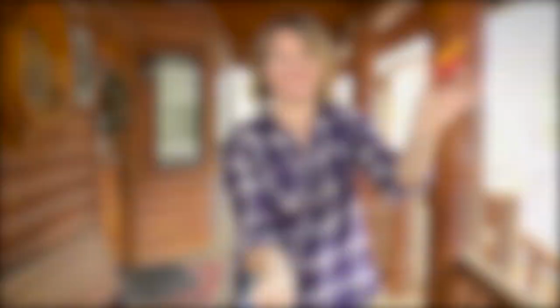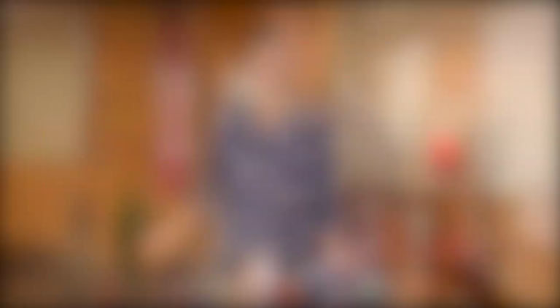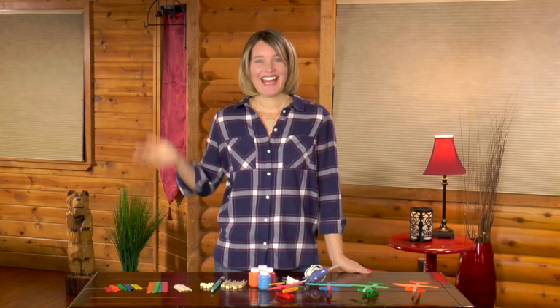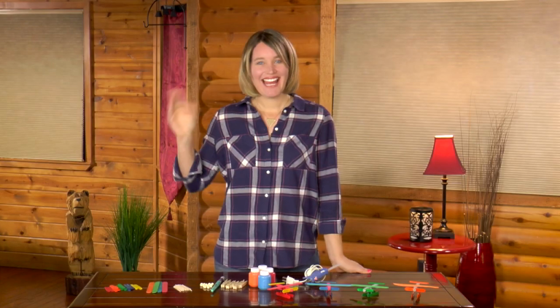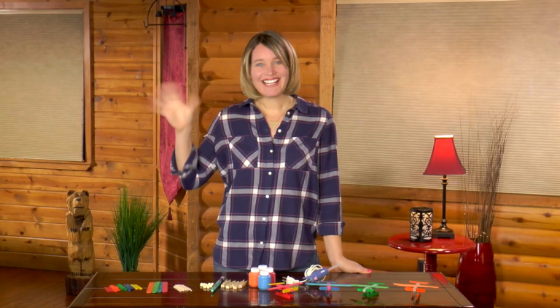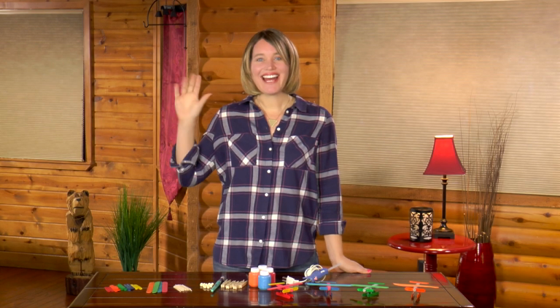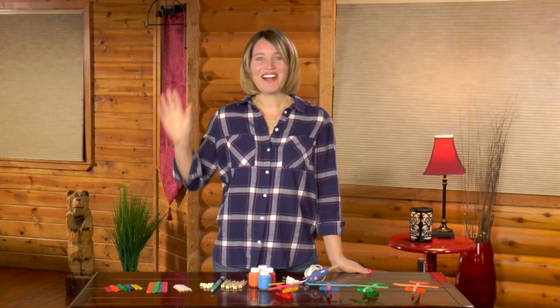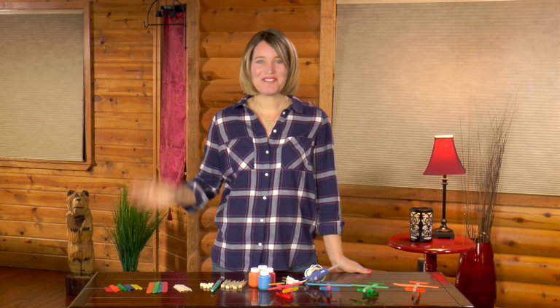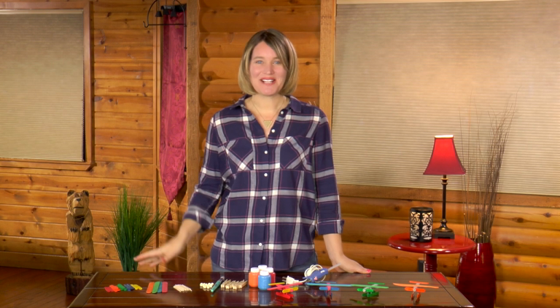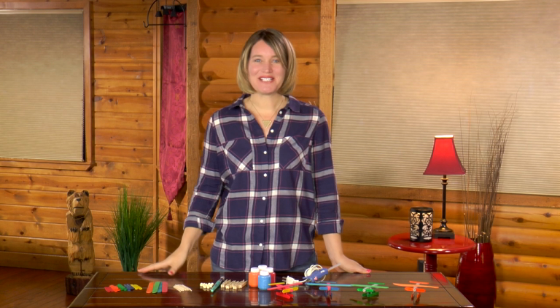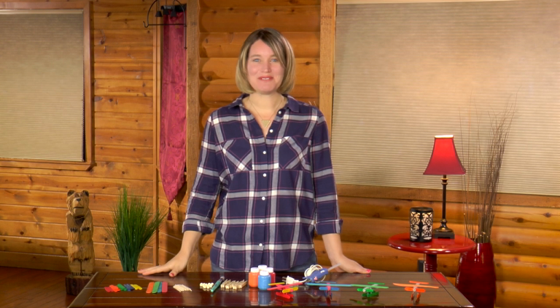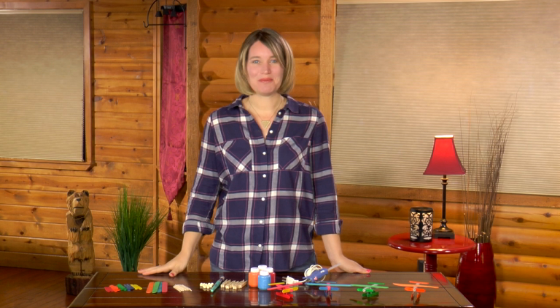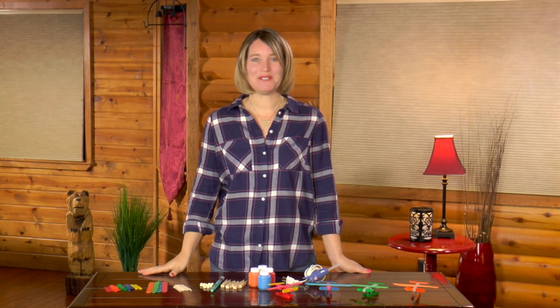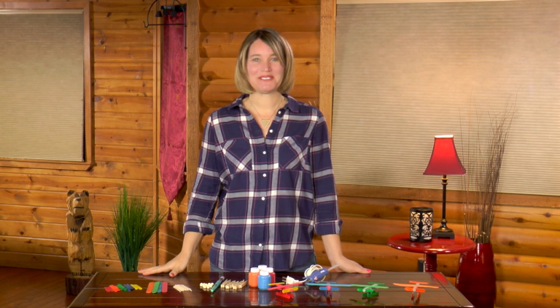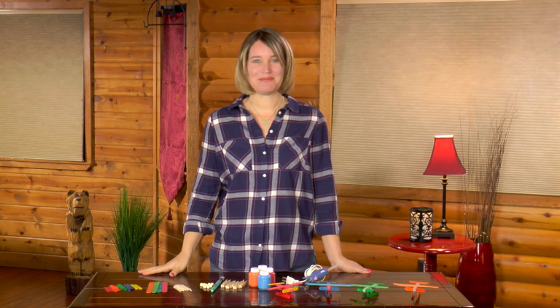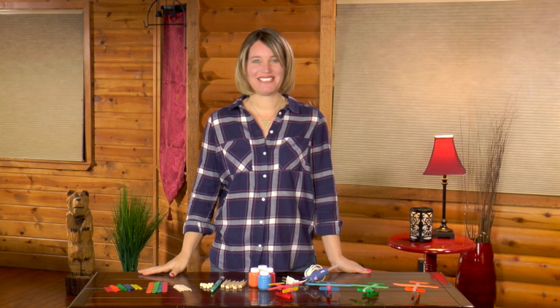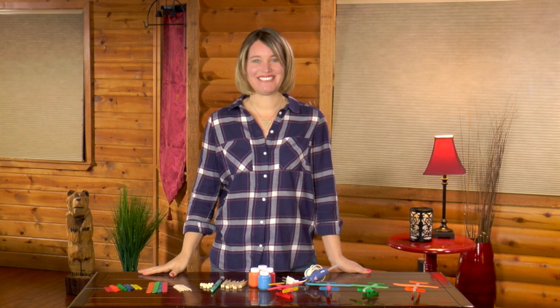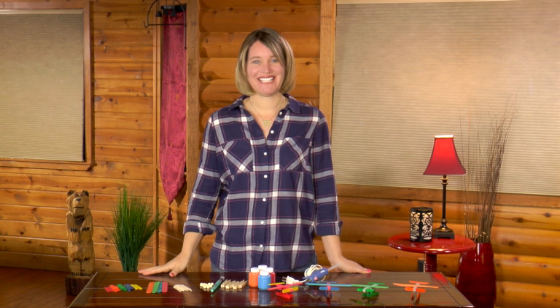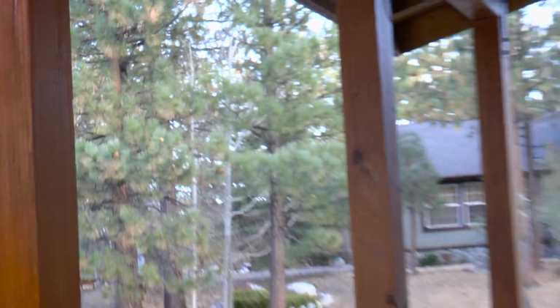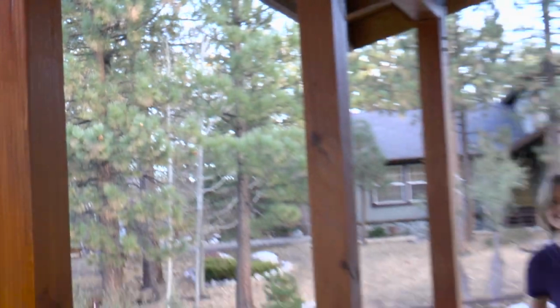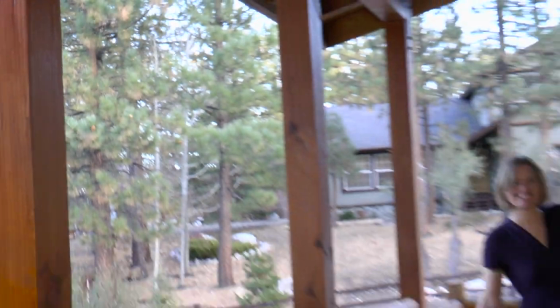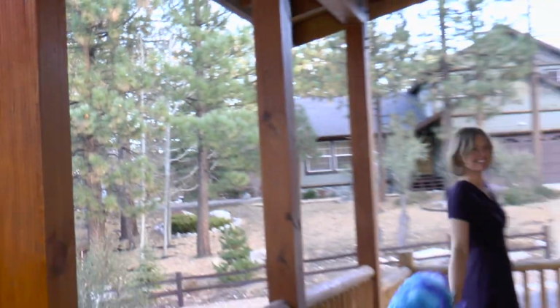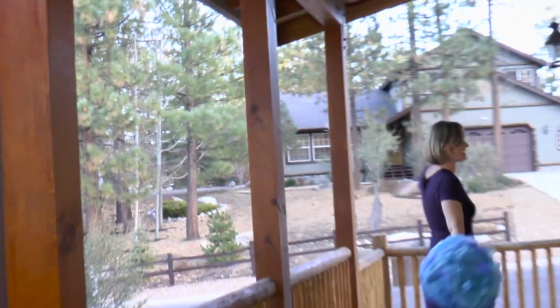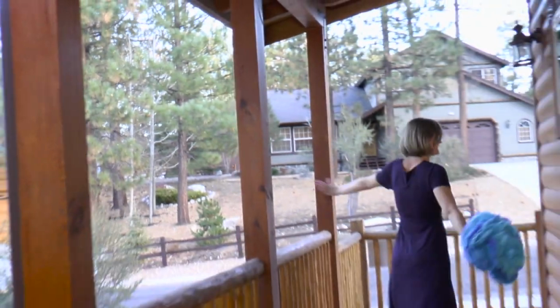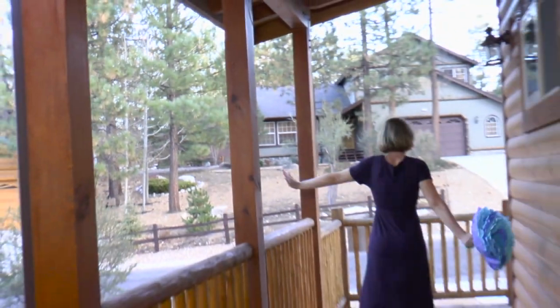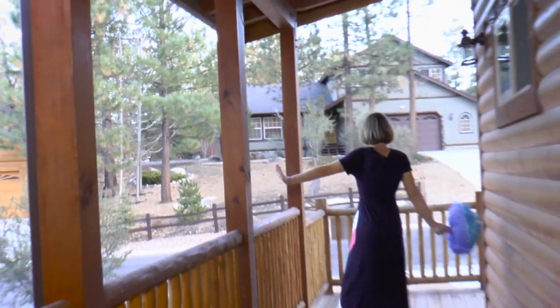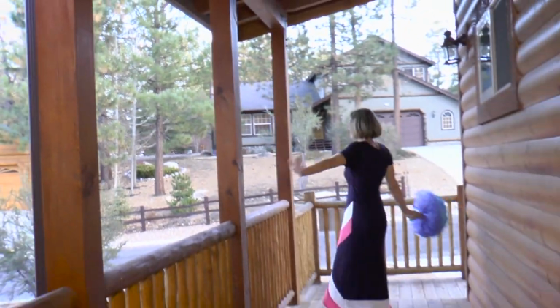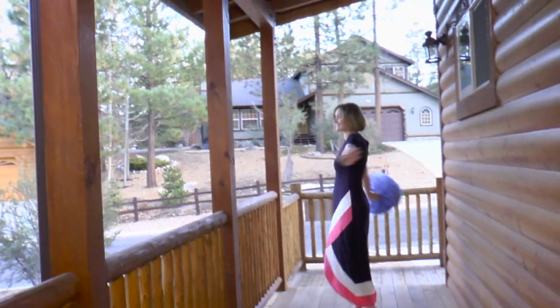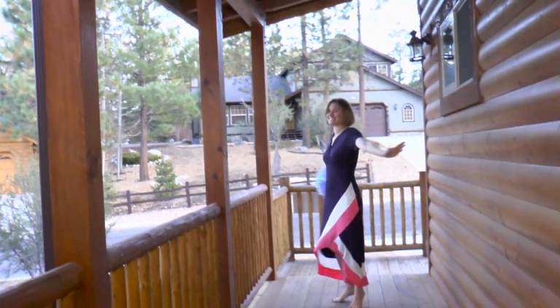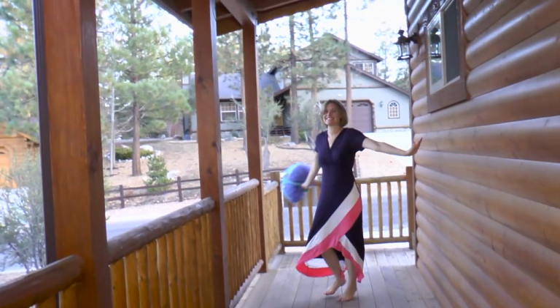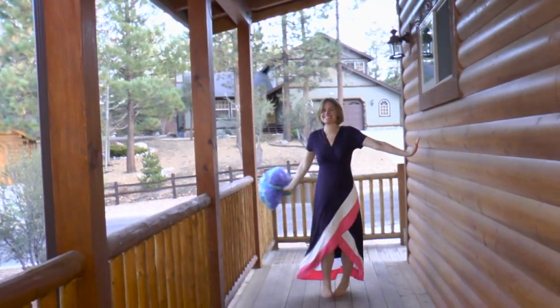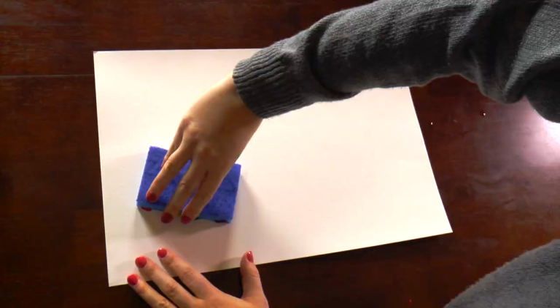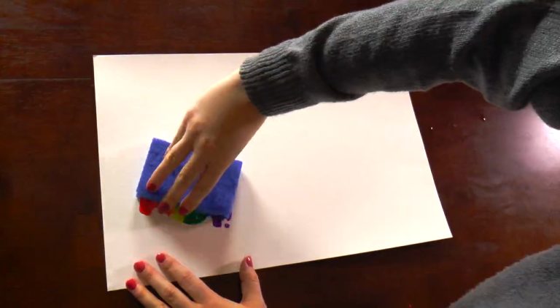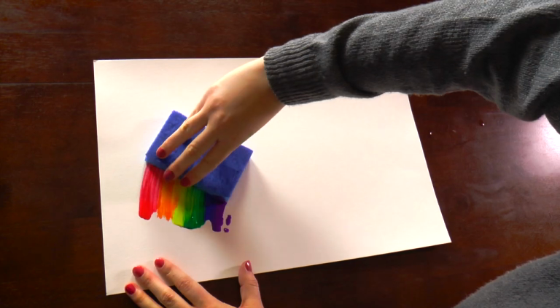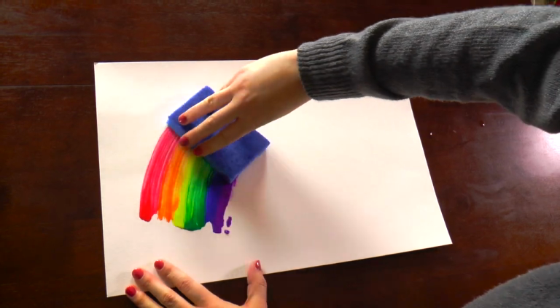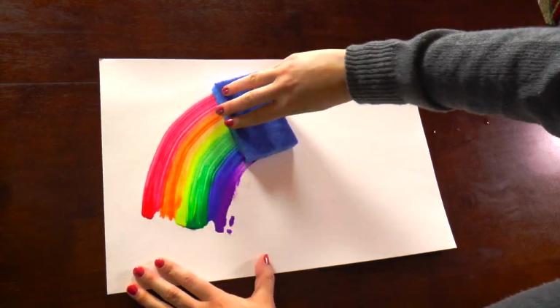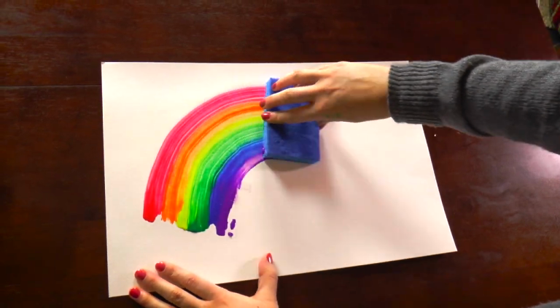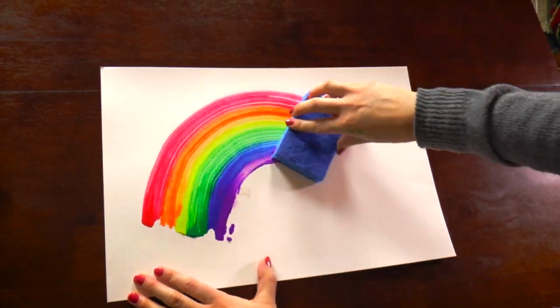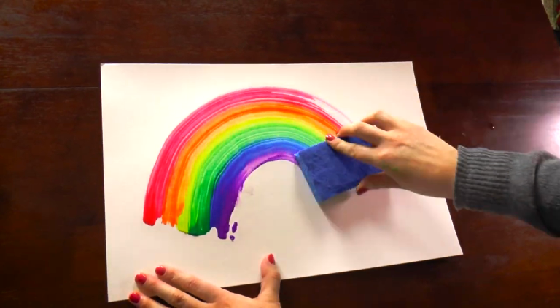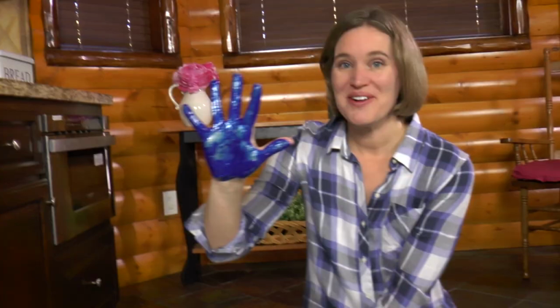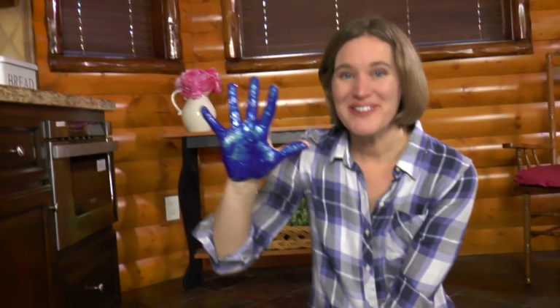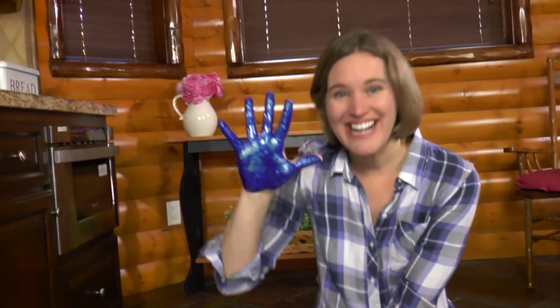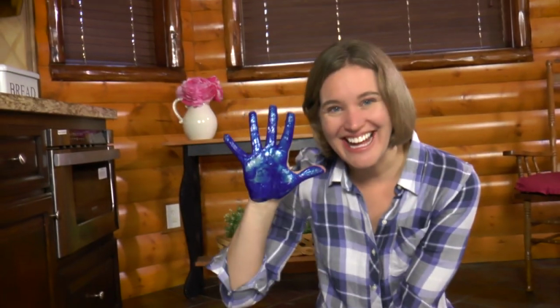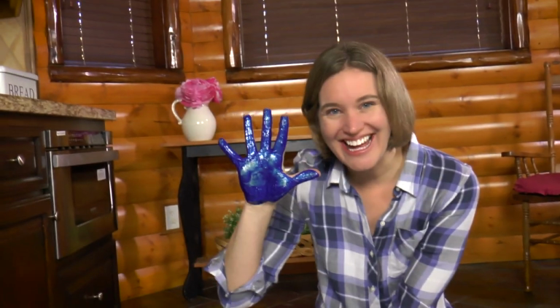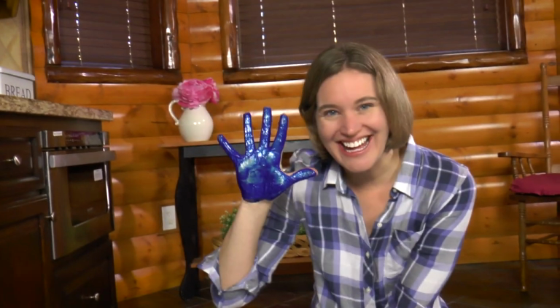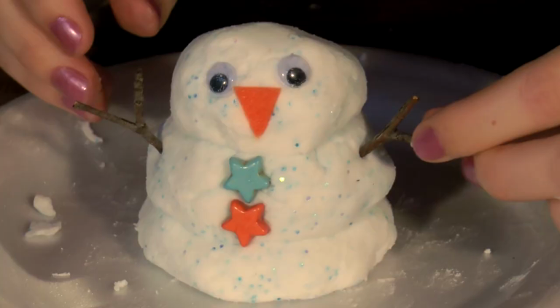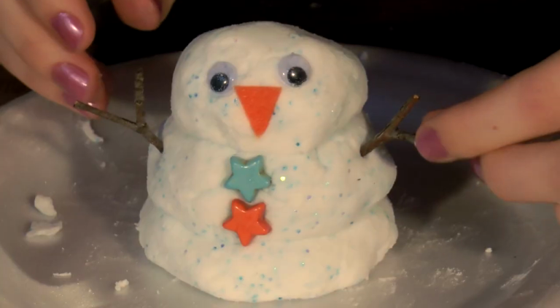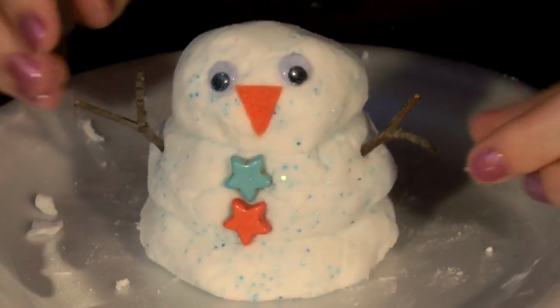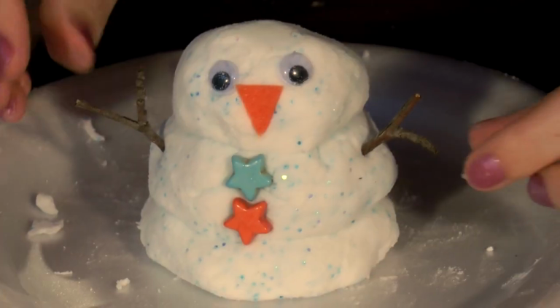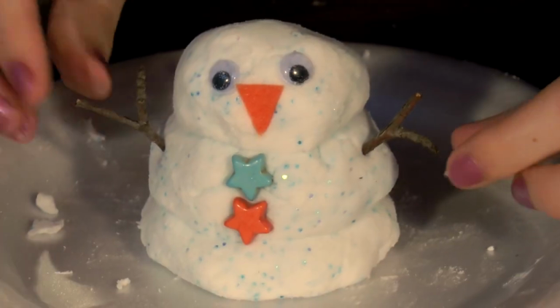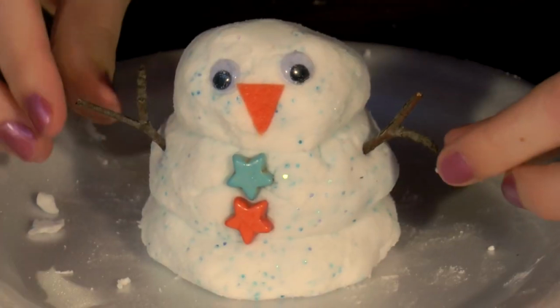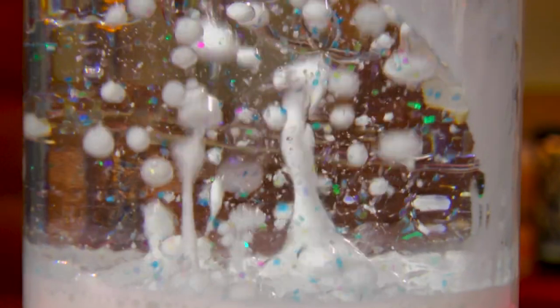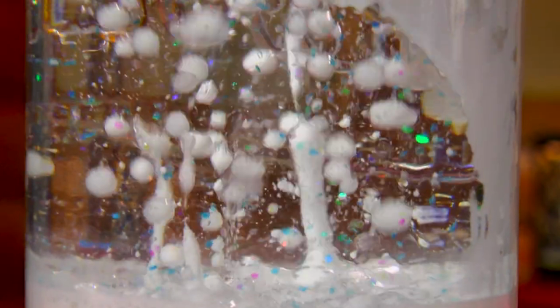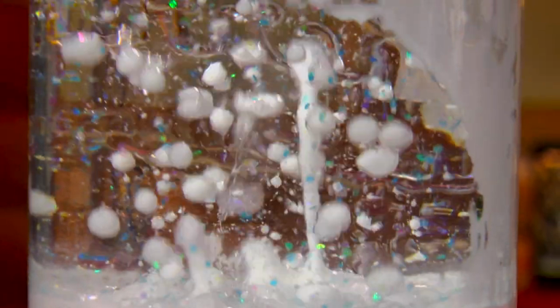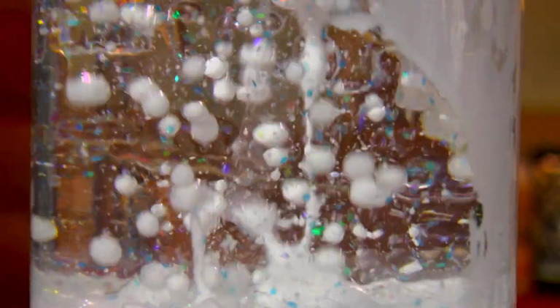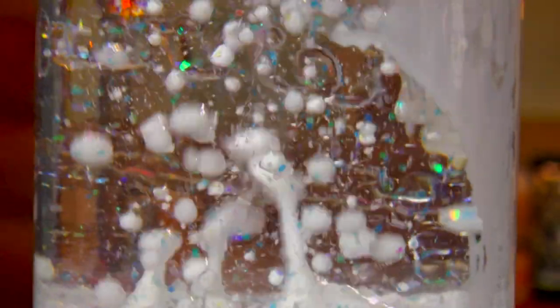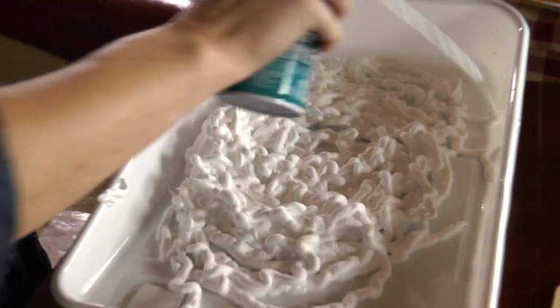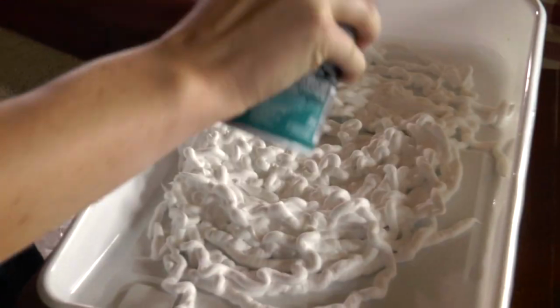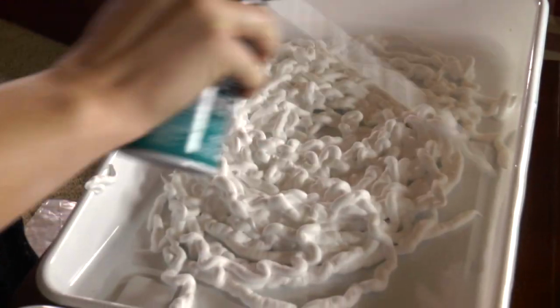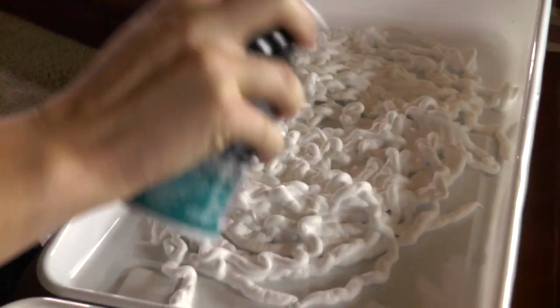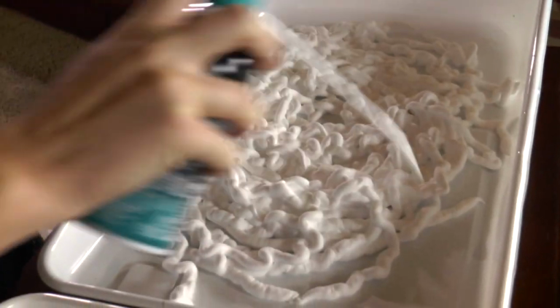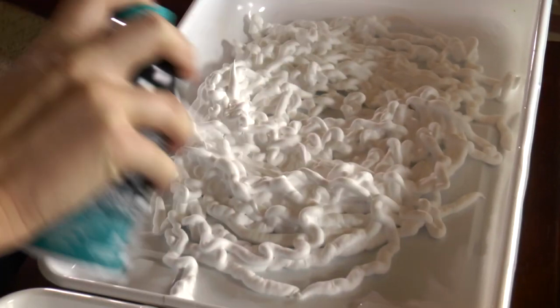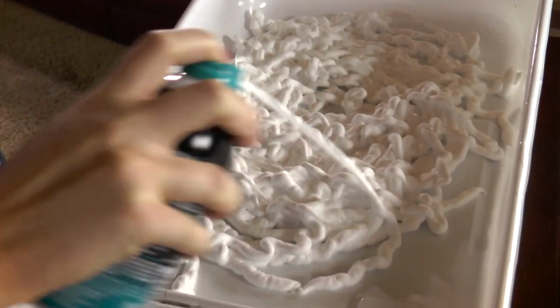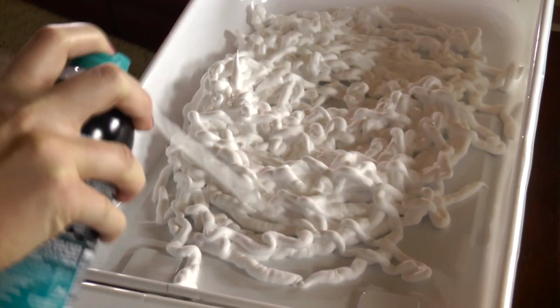Hello! Welcome to Moose Mischief, where we have a fantastic time creating art, making crafts, and conducting science experiments.